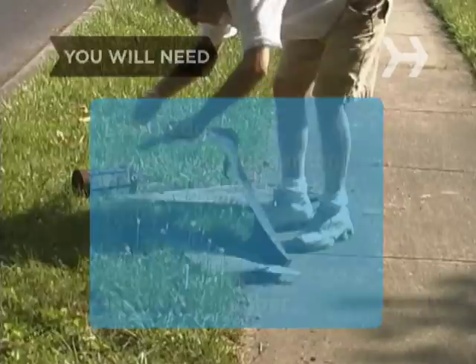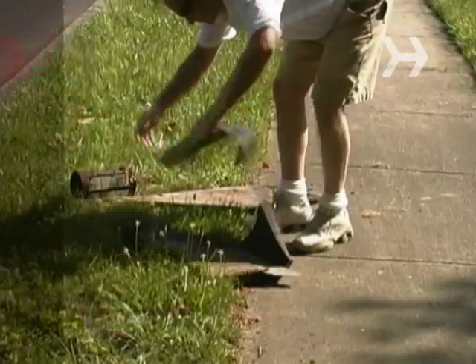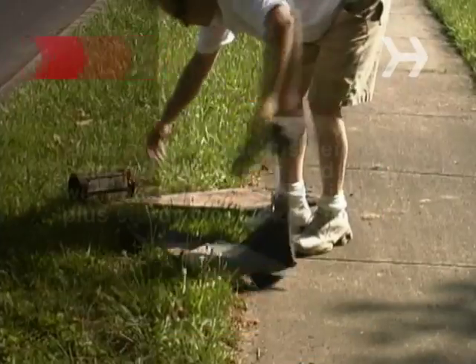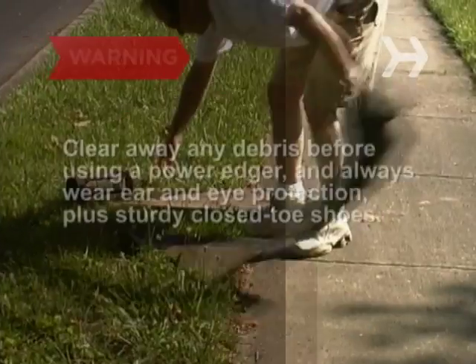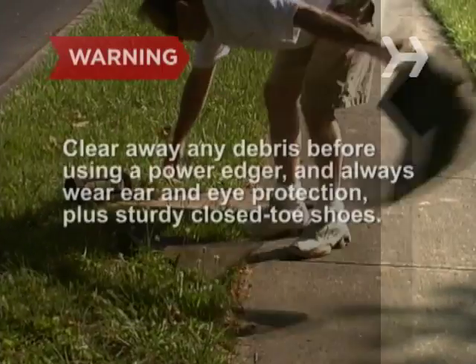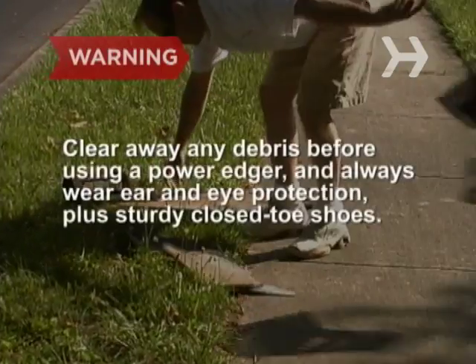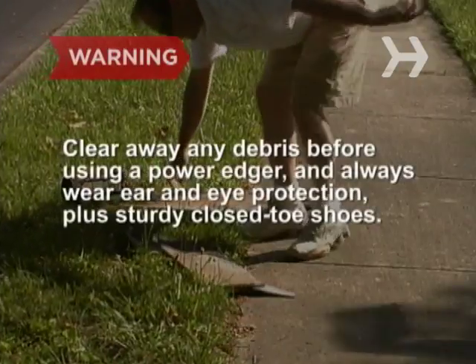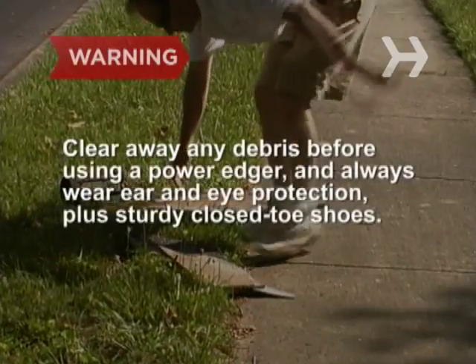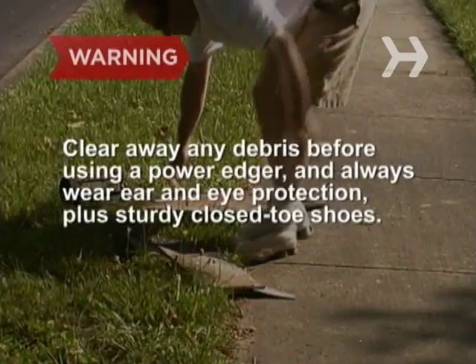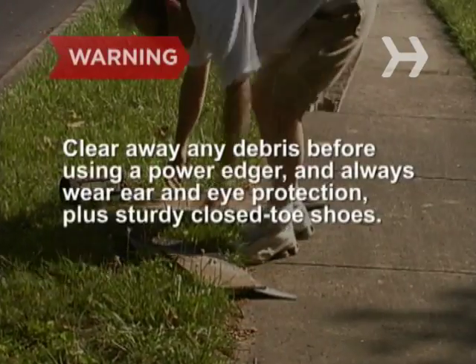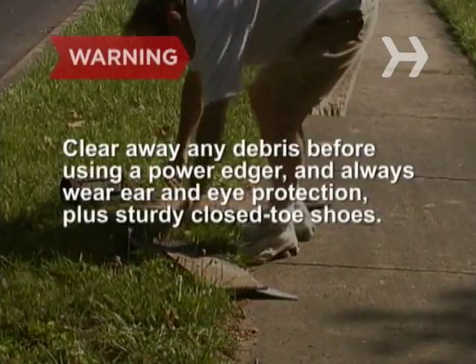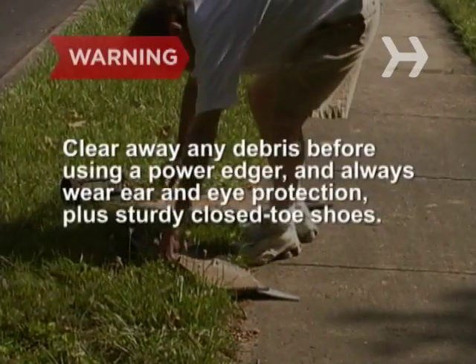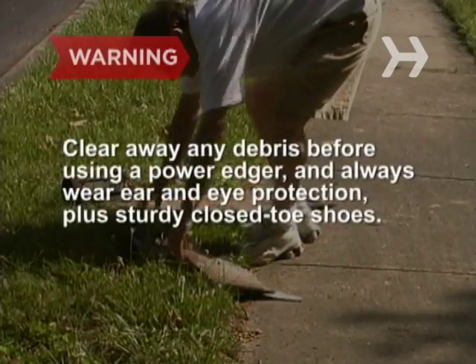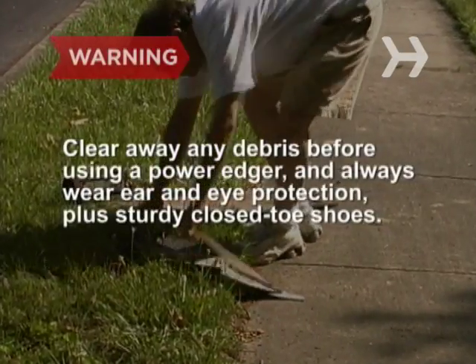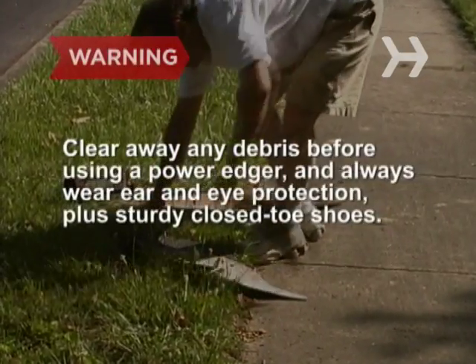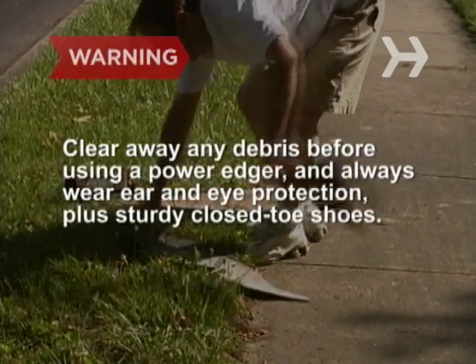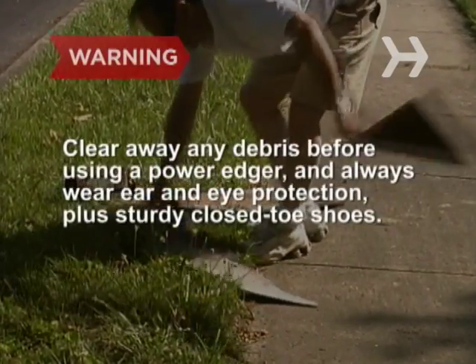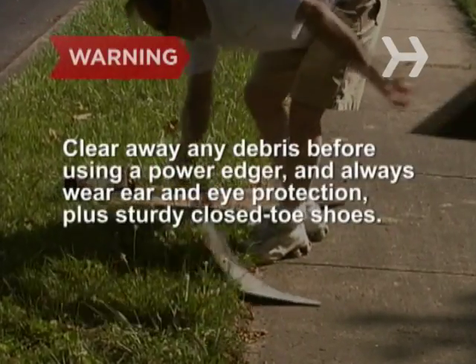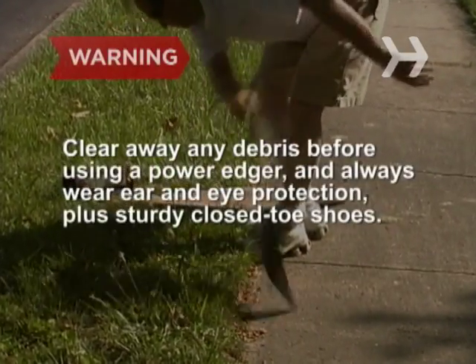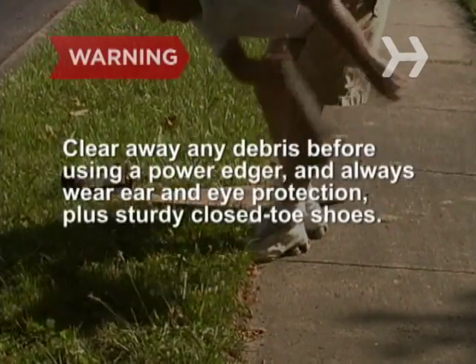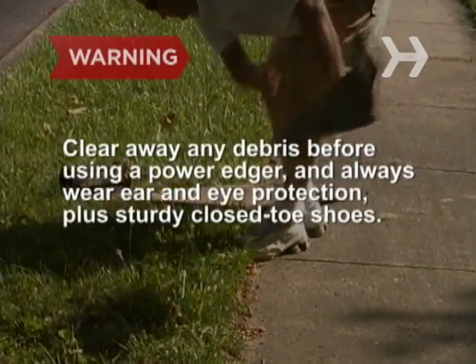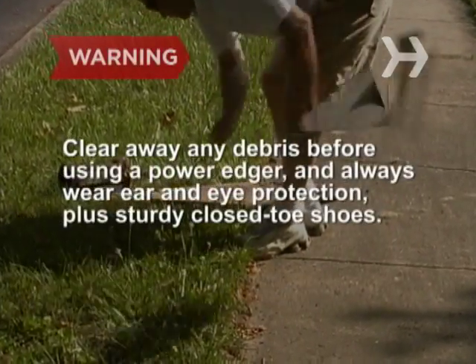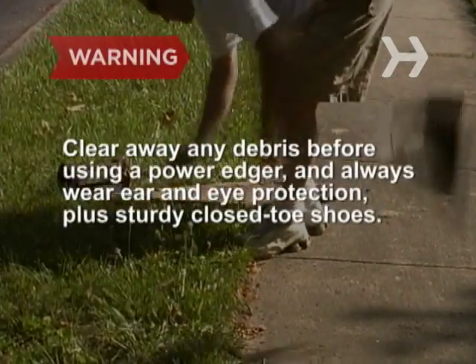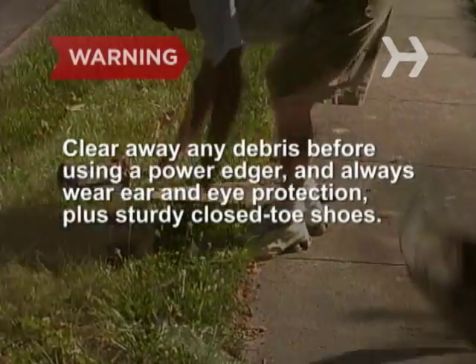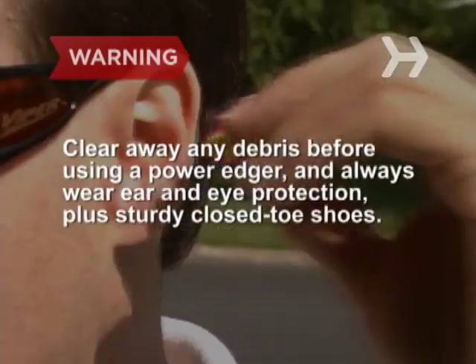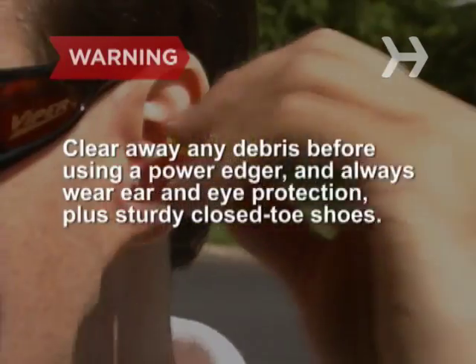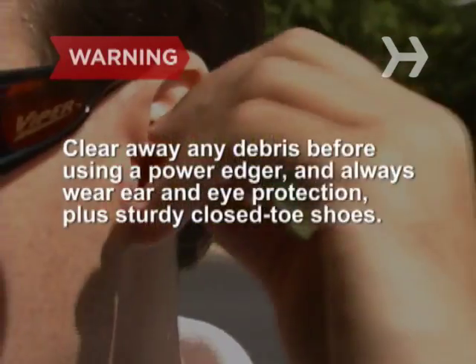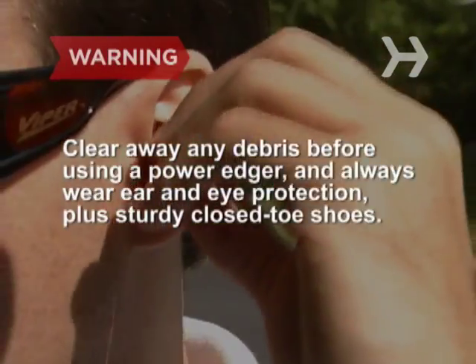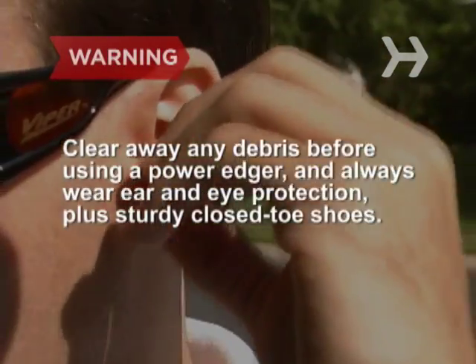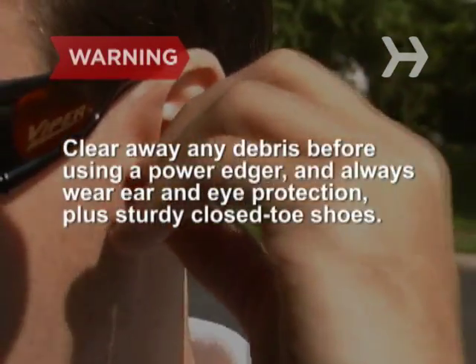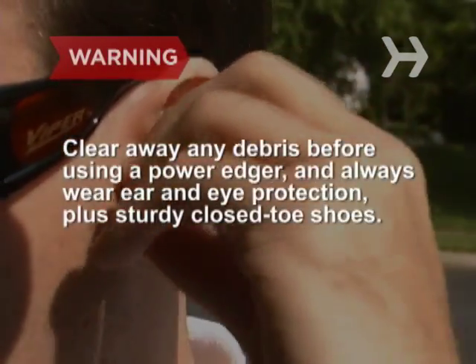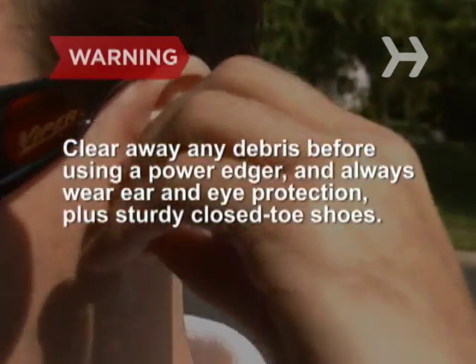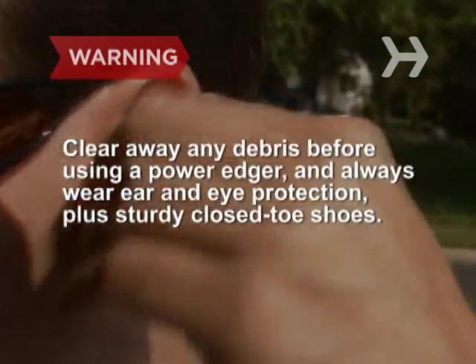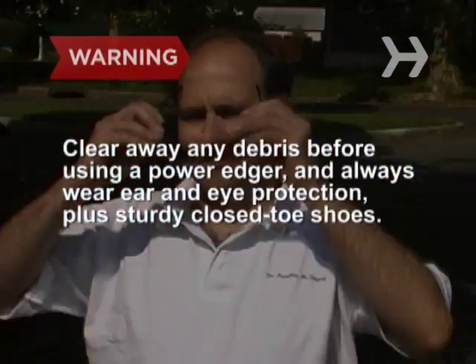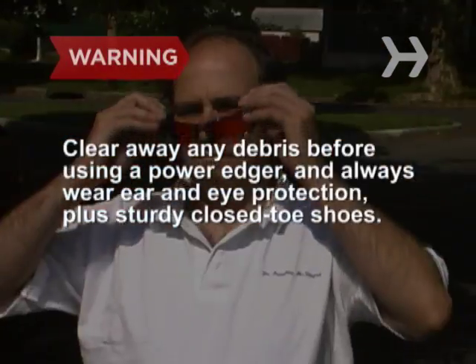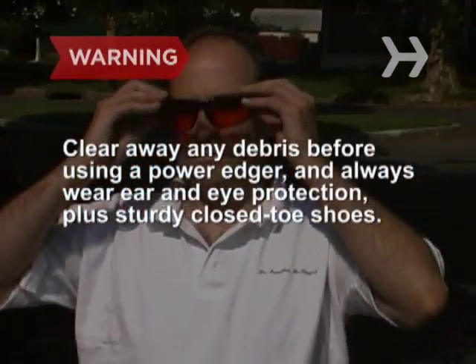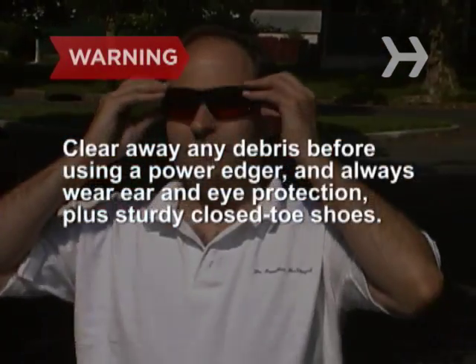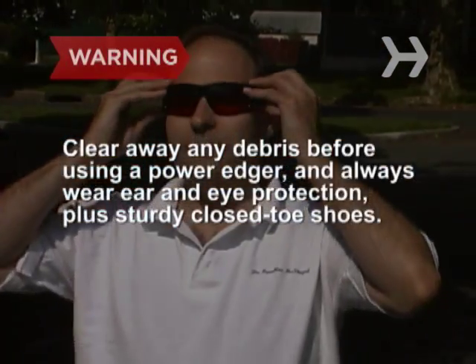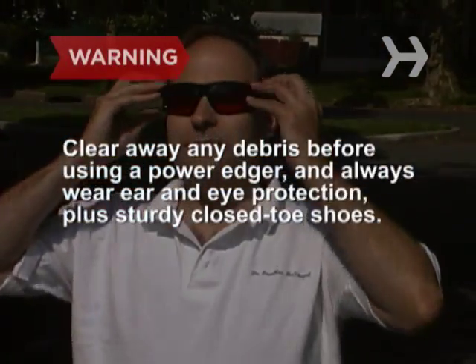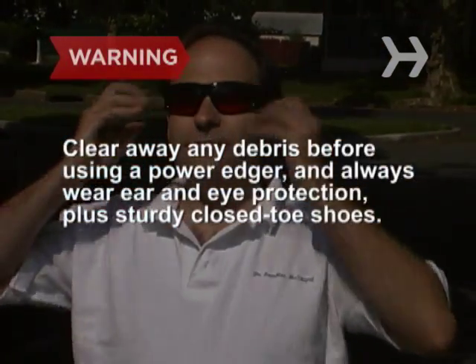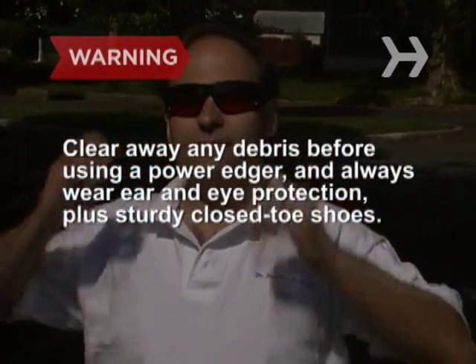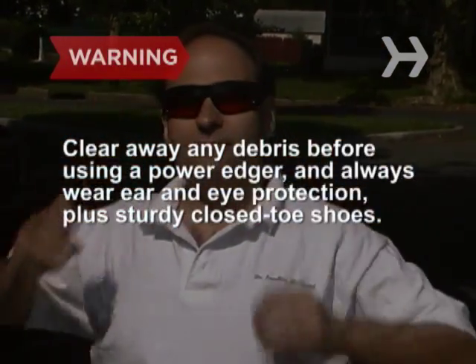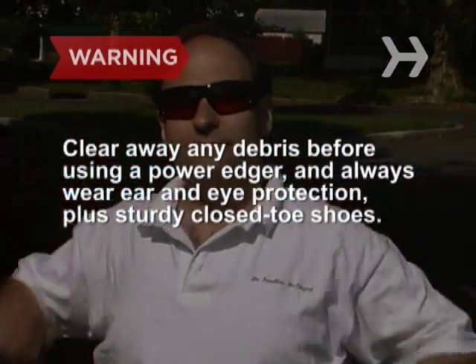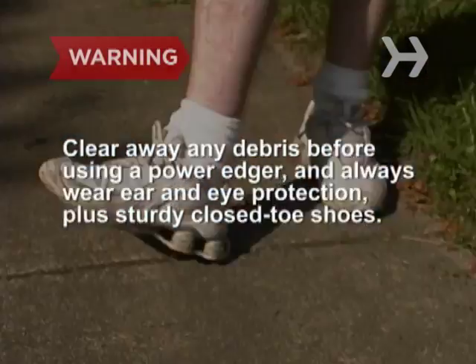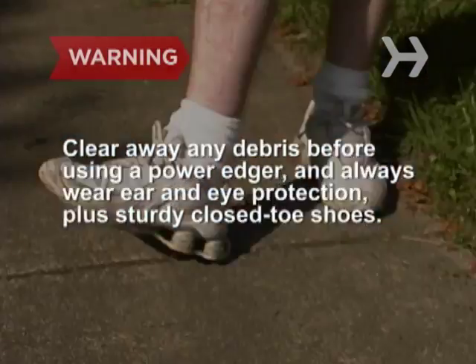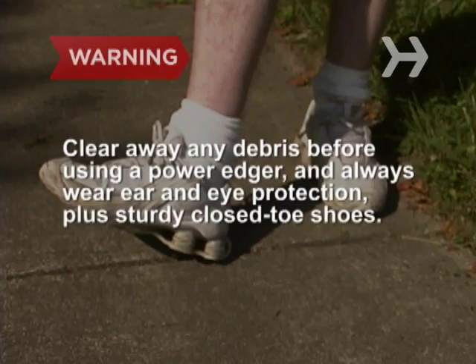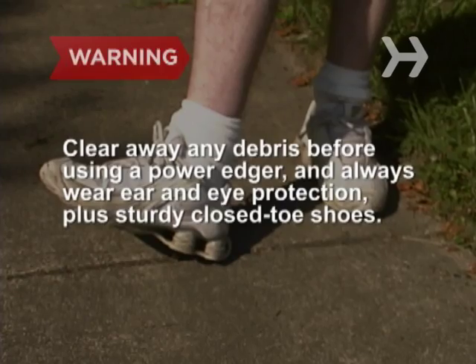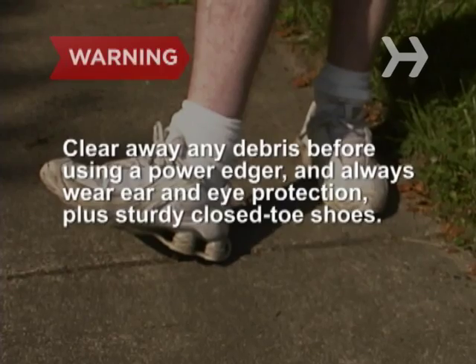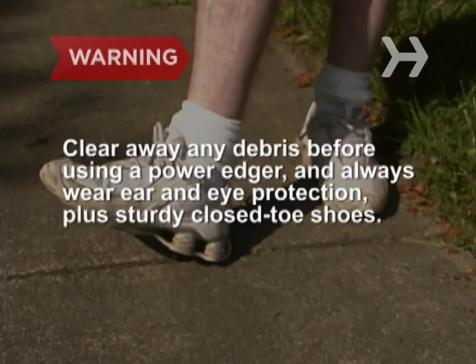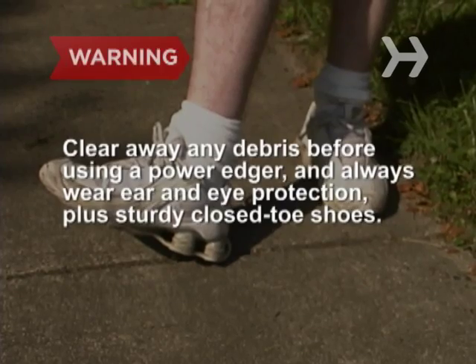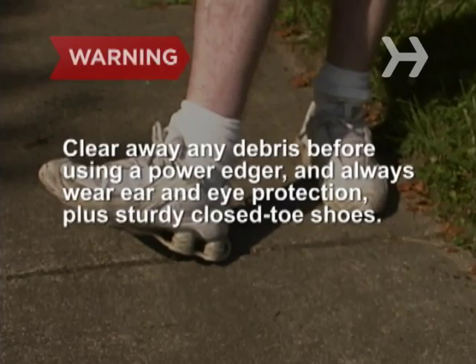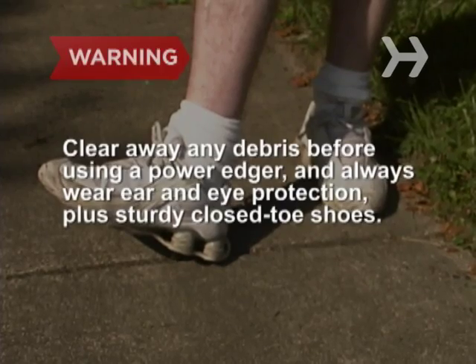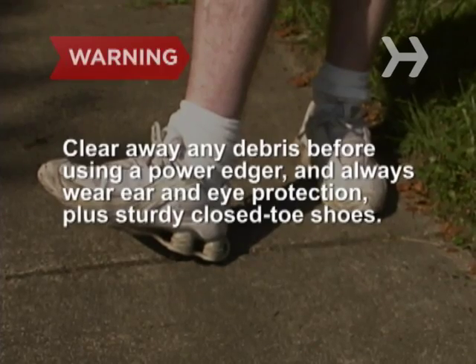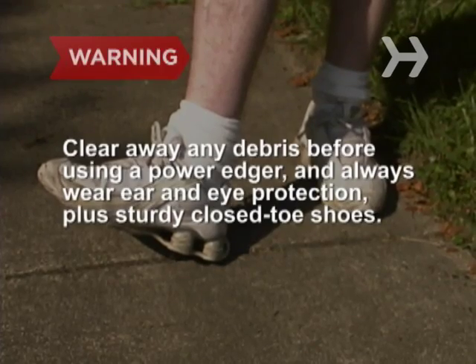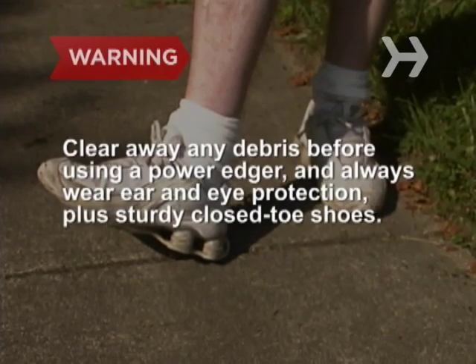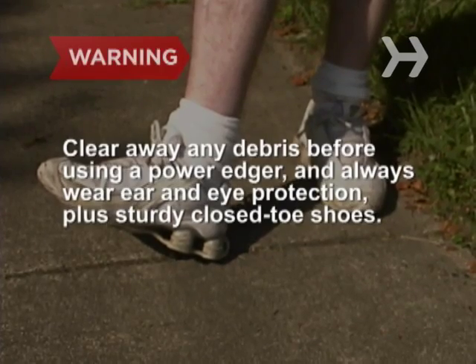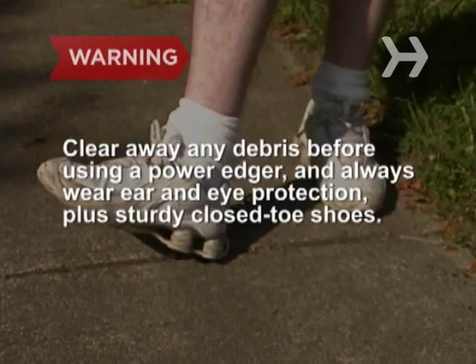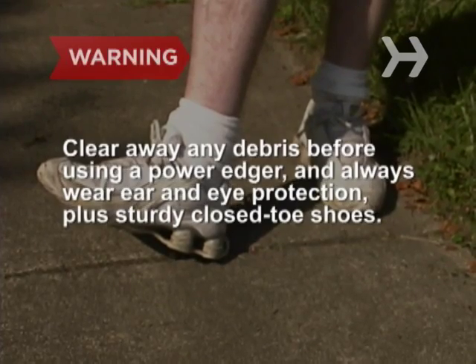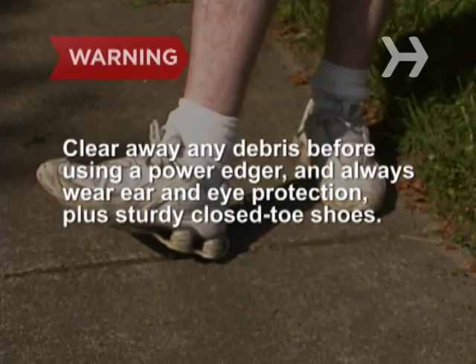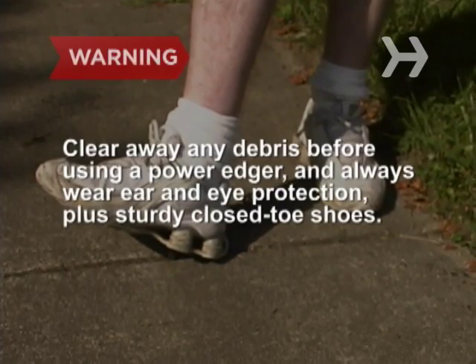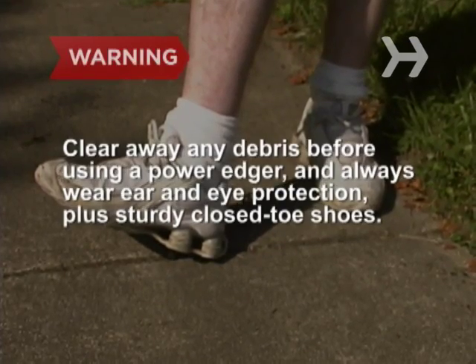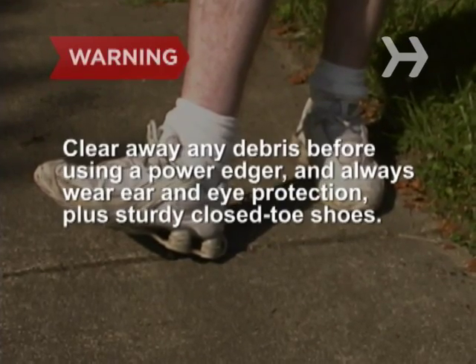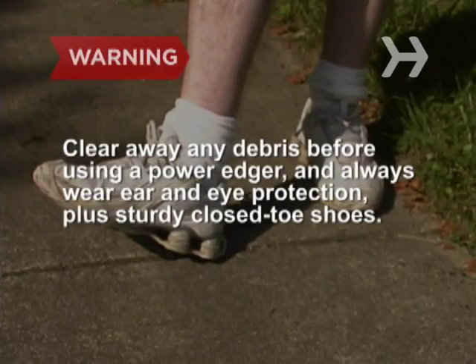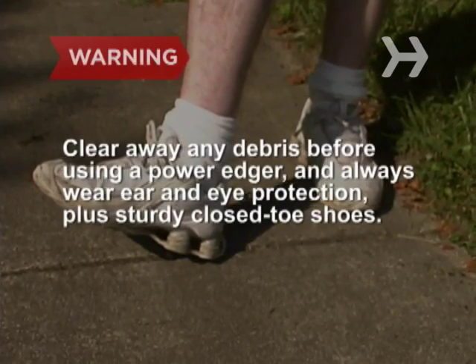Clear away any debris before using a power edger, and always wear ear and eye protection, plus sturdy closed-toe shoes.